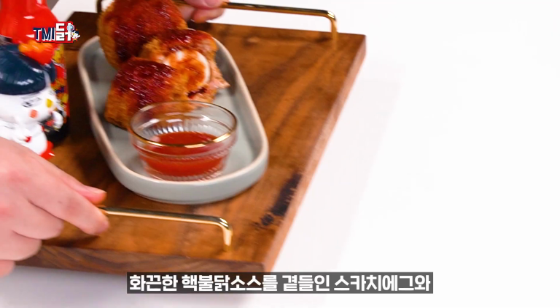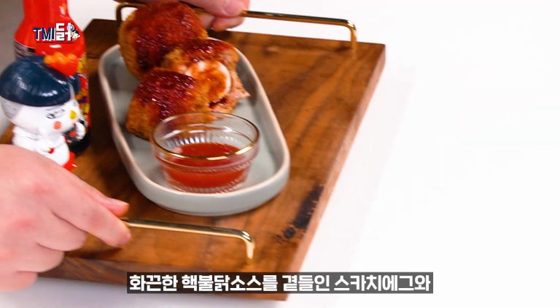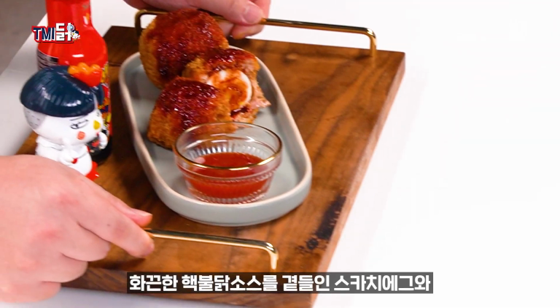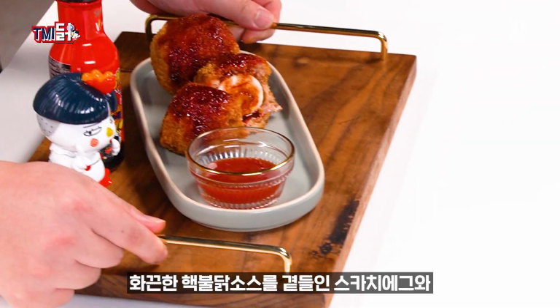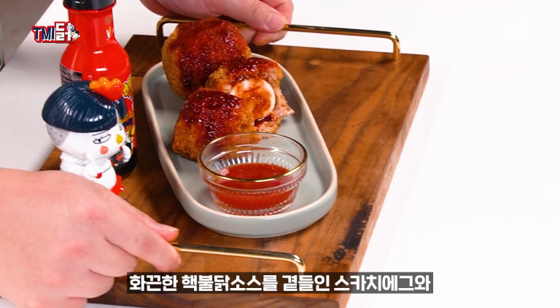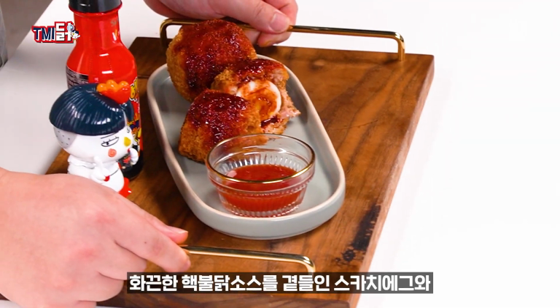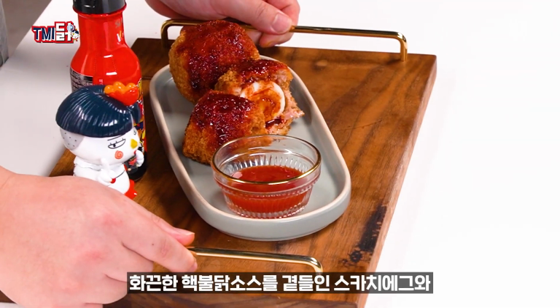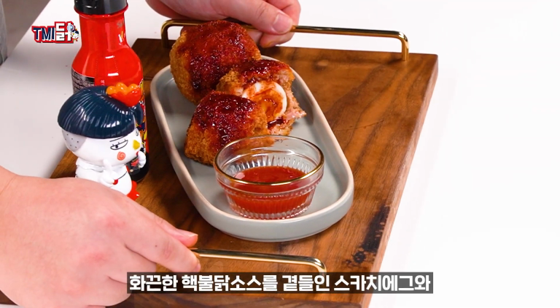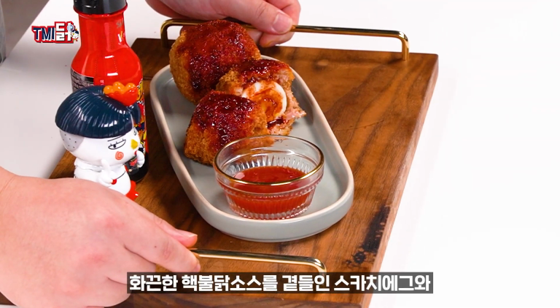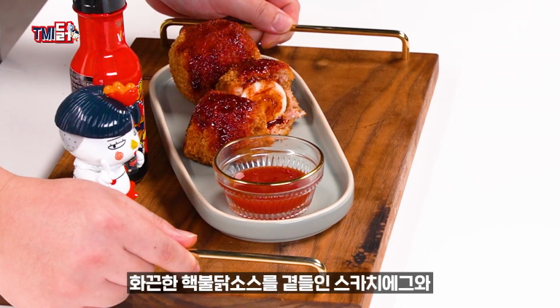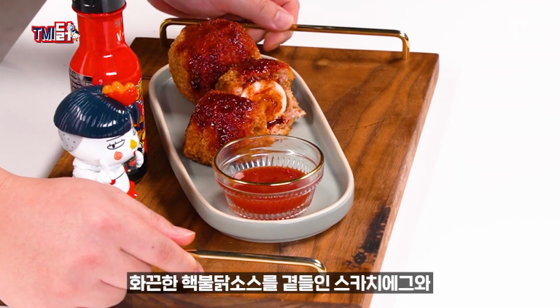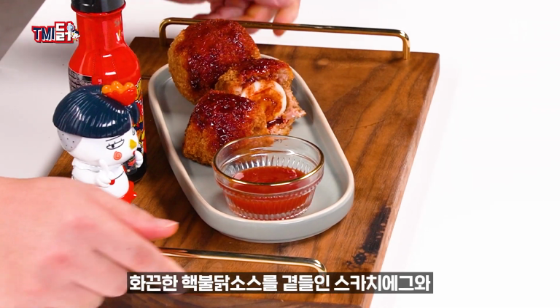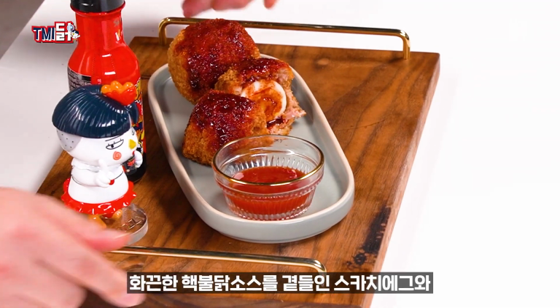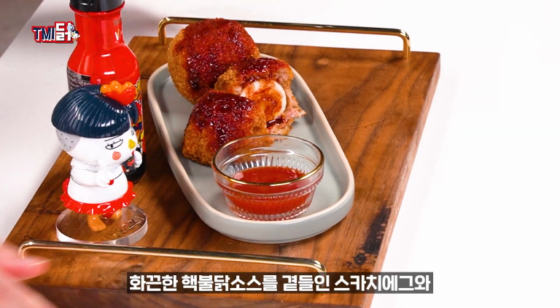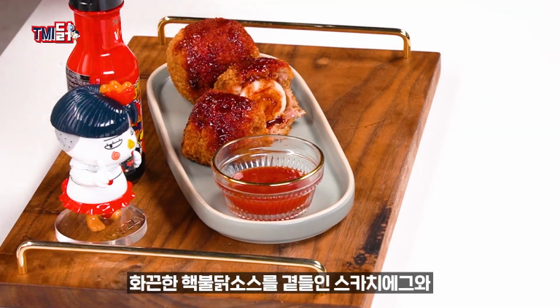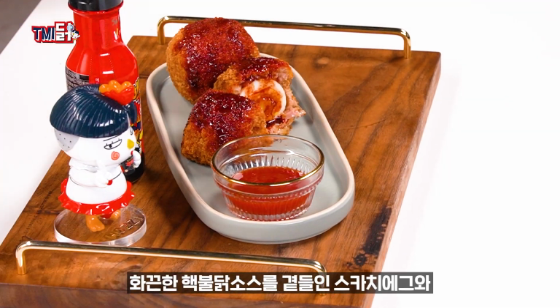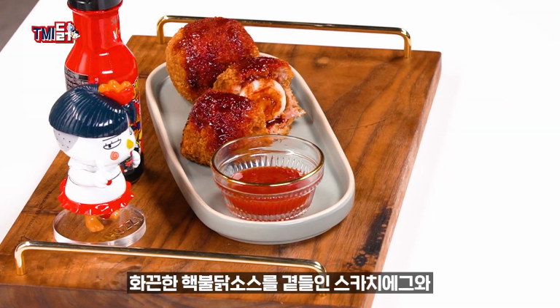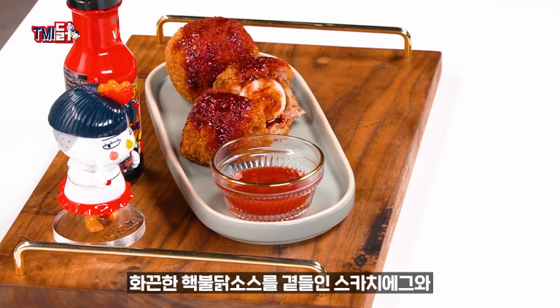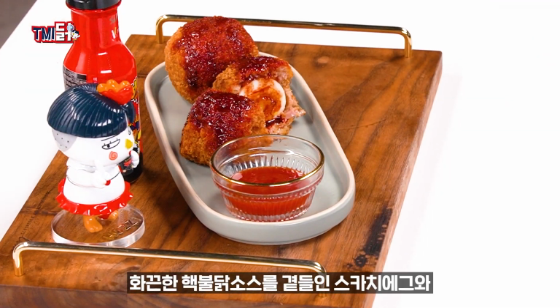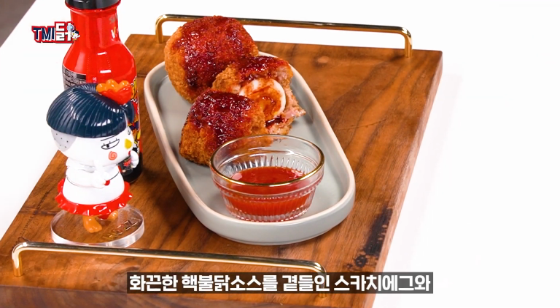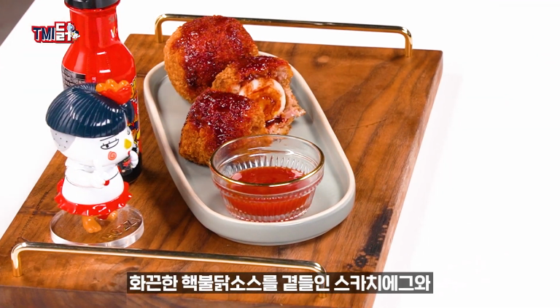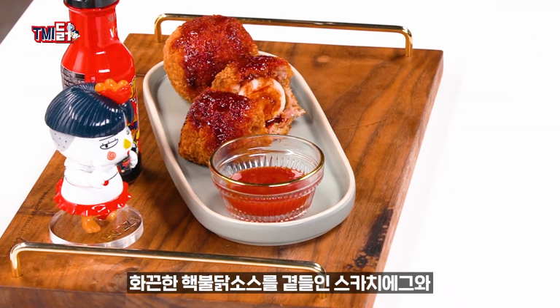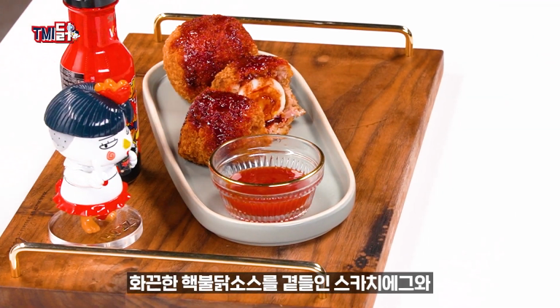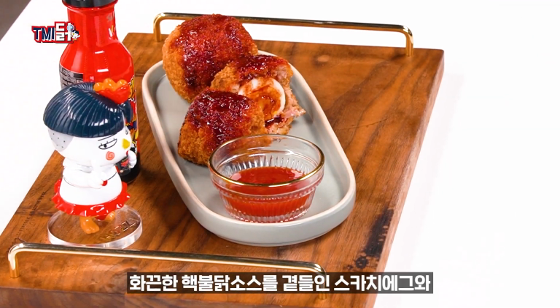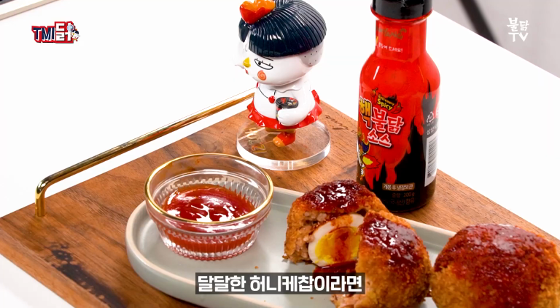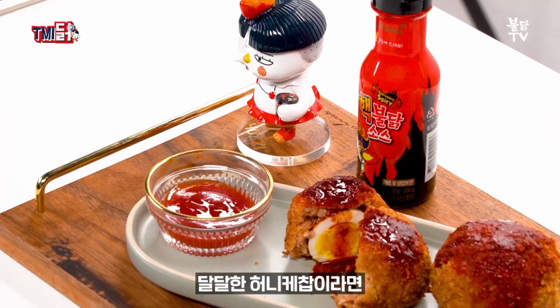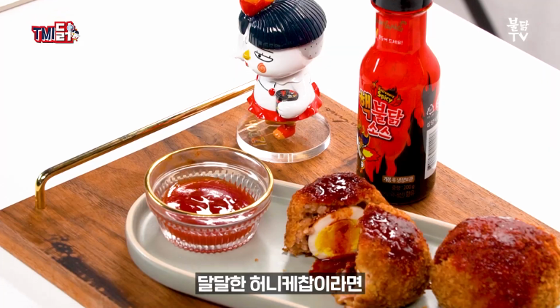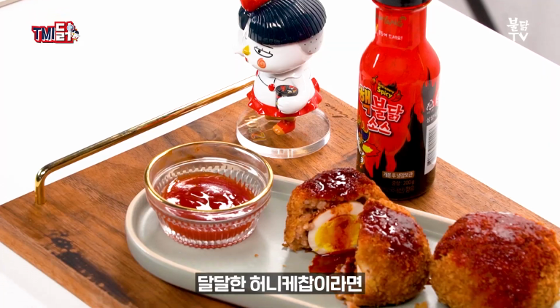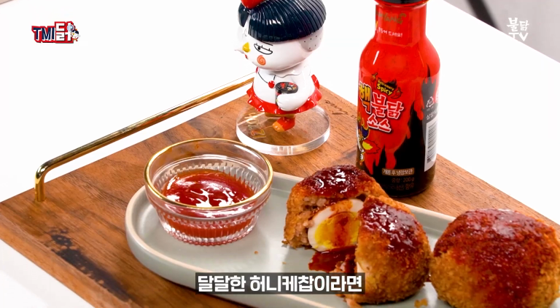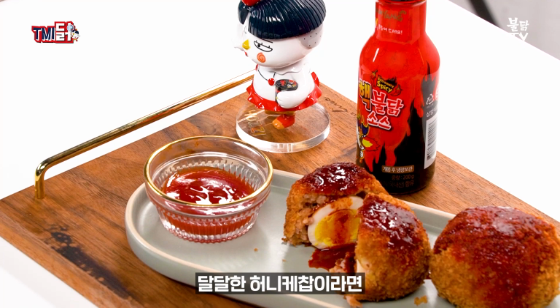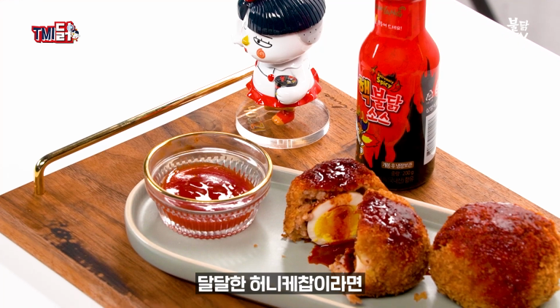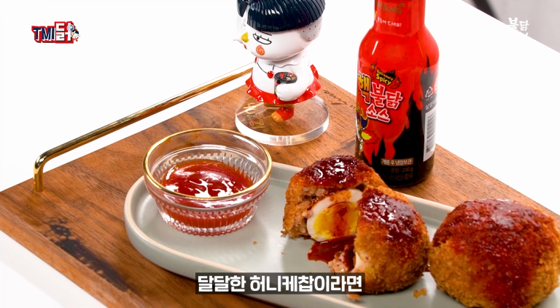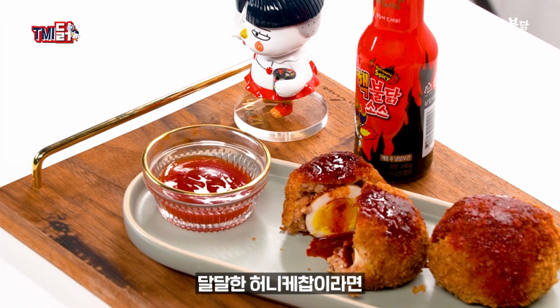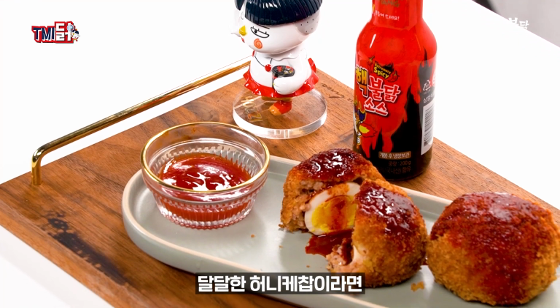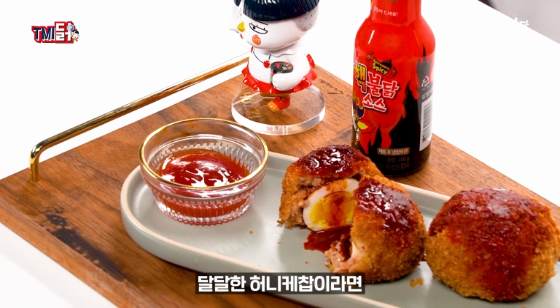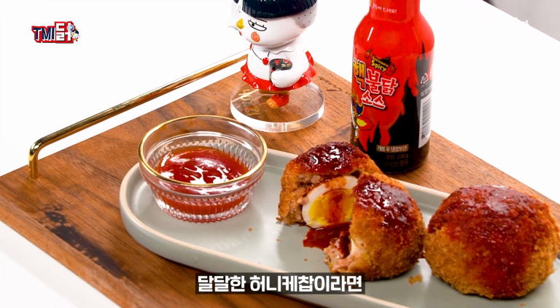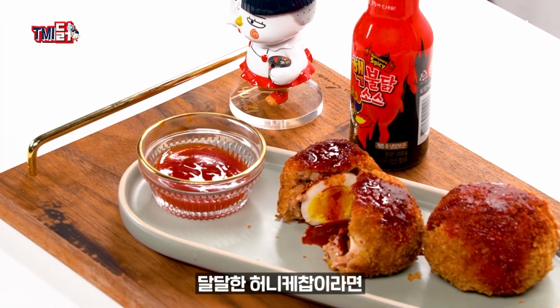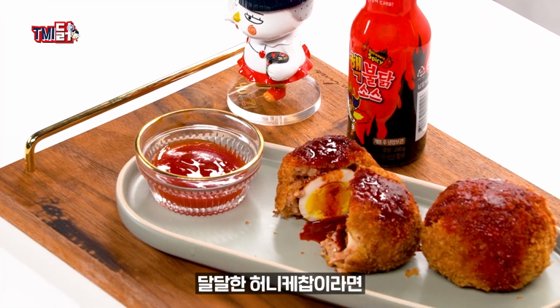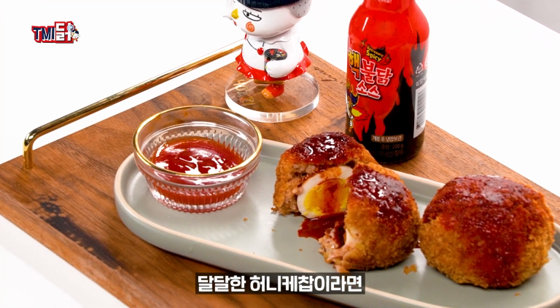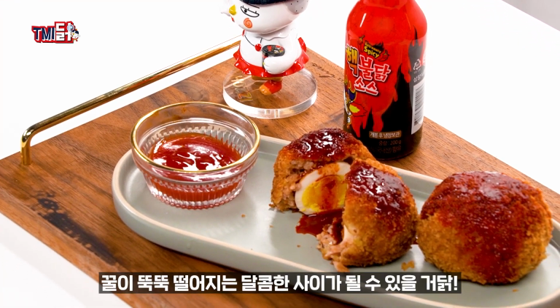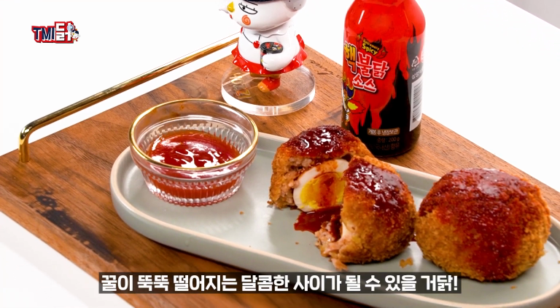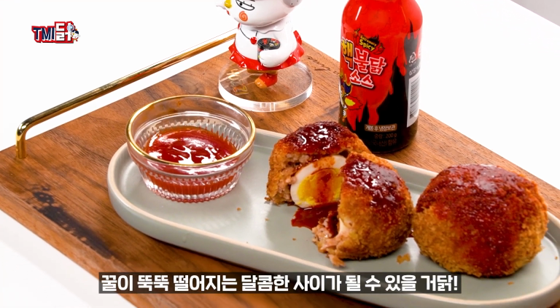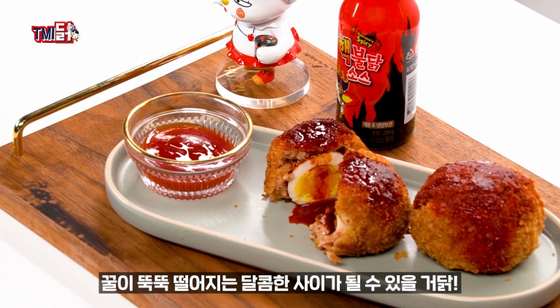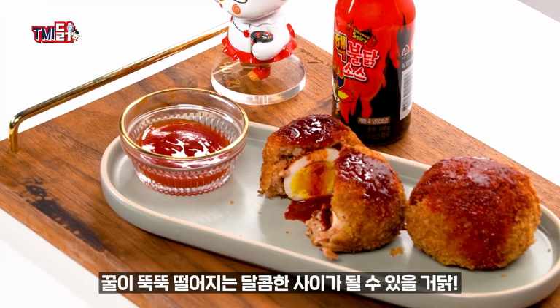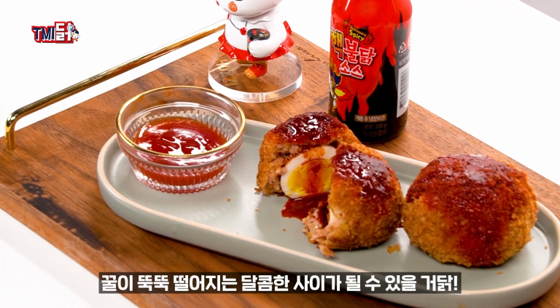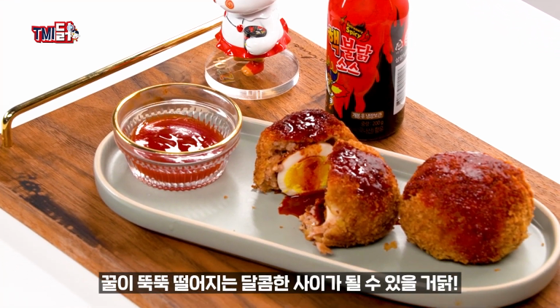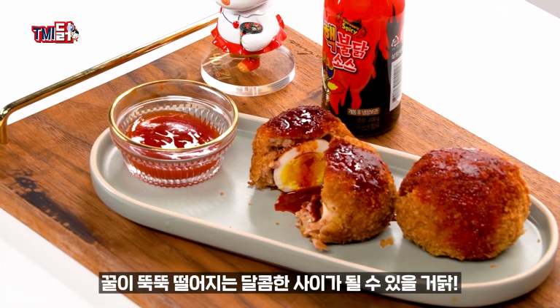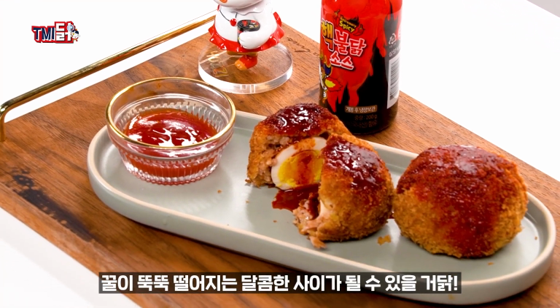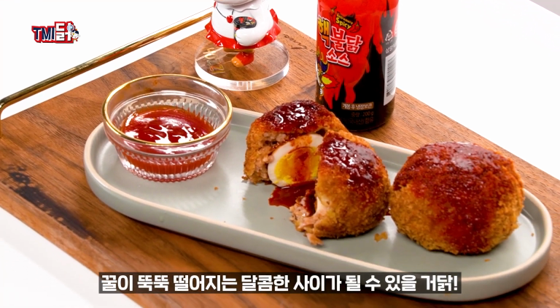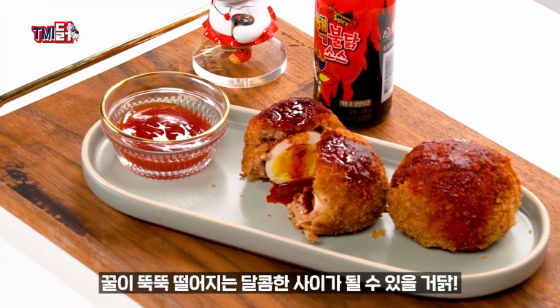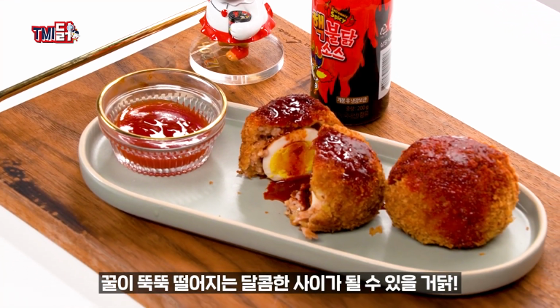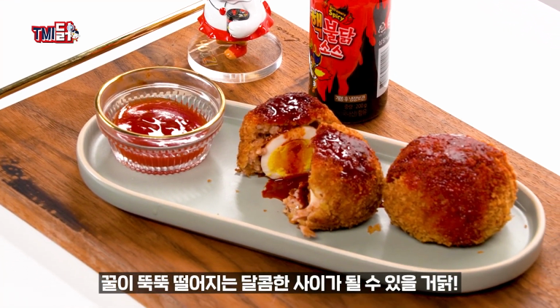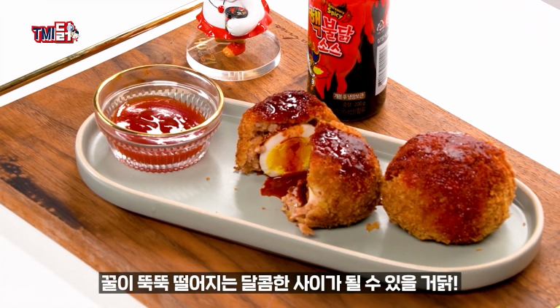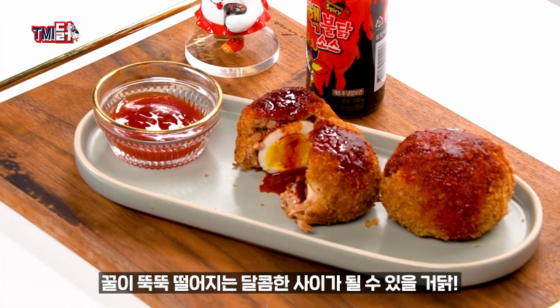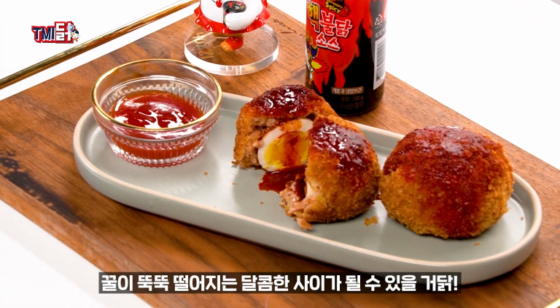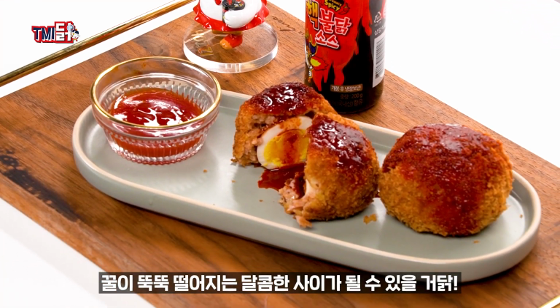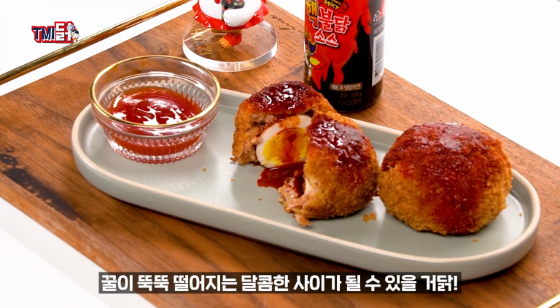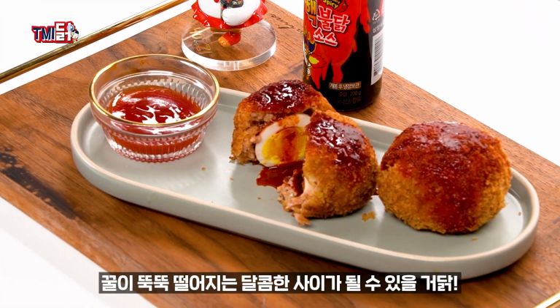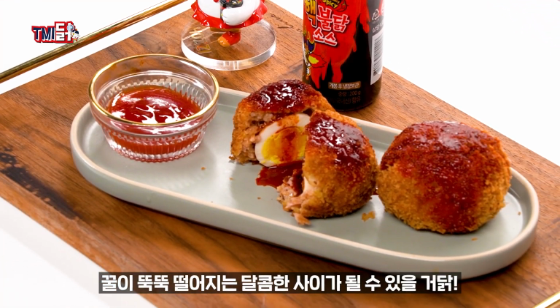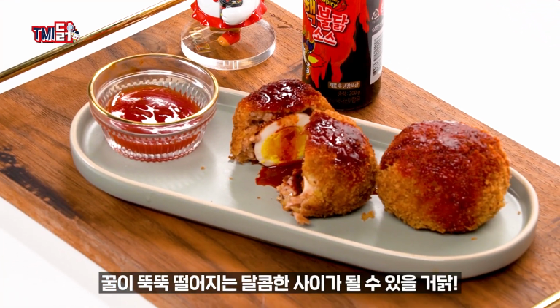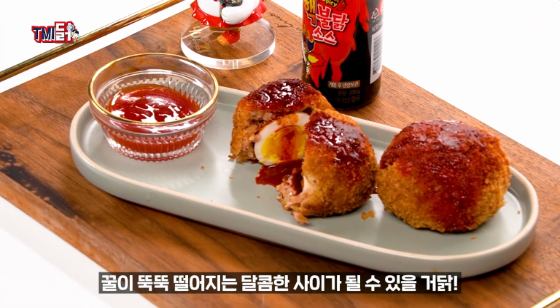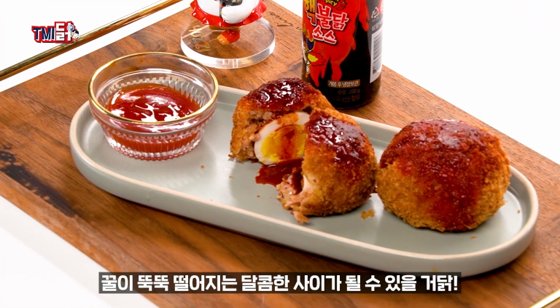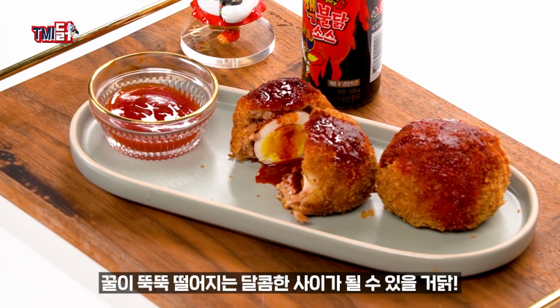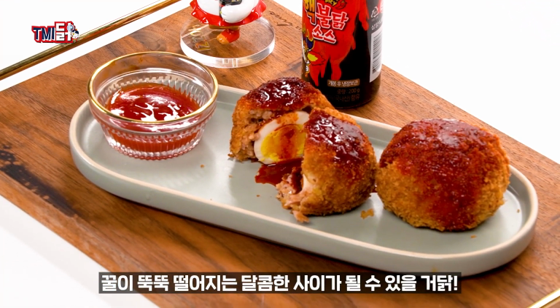화끈한 핵불닭 소스를 곁들인 스카치 에그와 달달한 허니케찹이라면 꿀이 뚝뚝 떨어지는 달콤한 사이가 될 수 있을 거다.